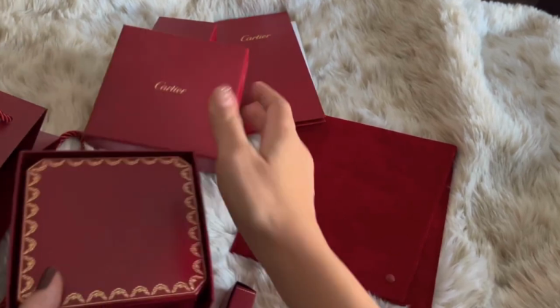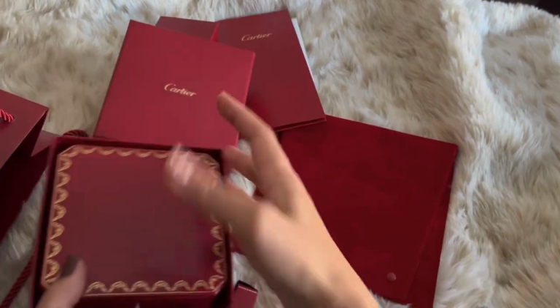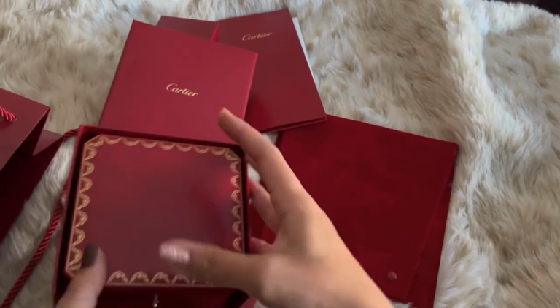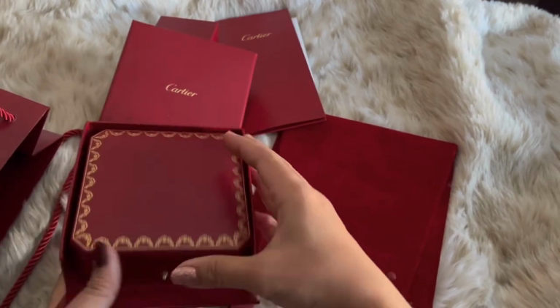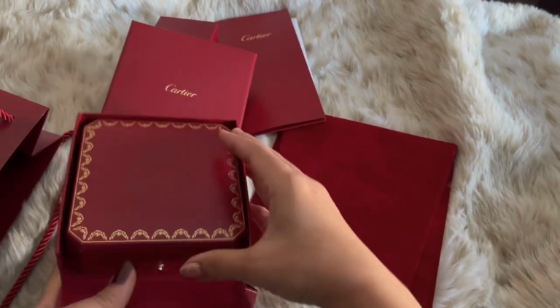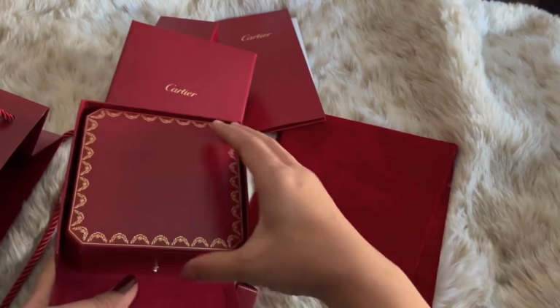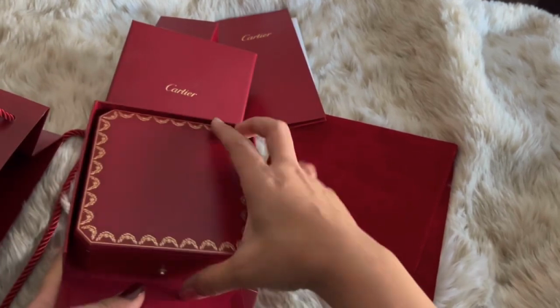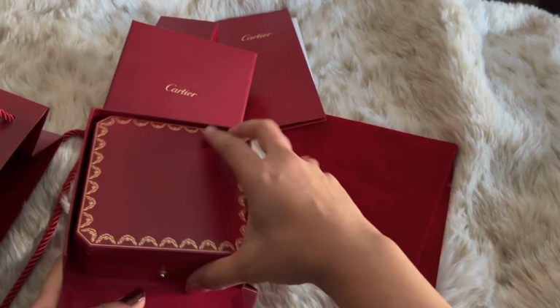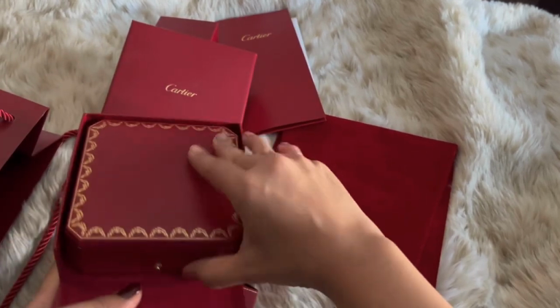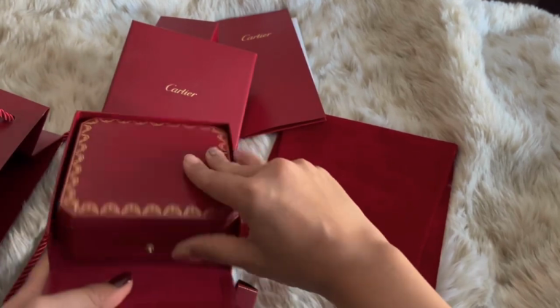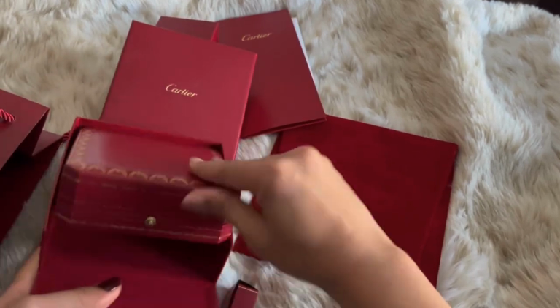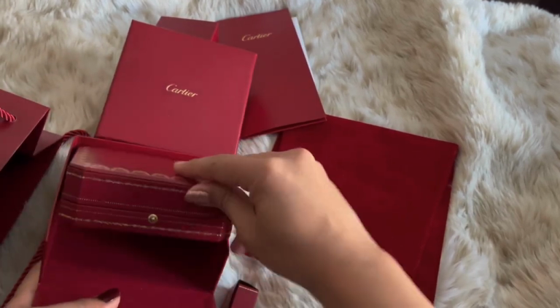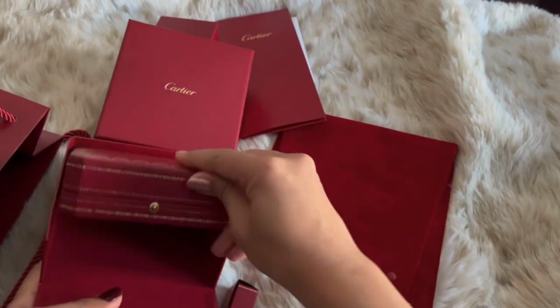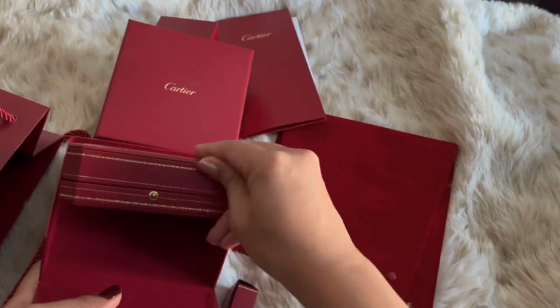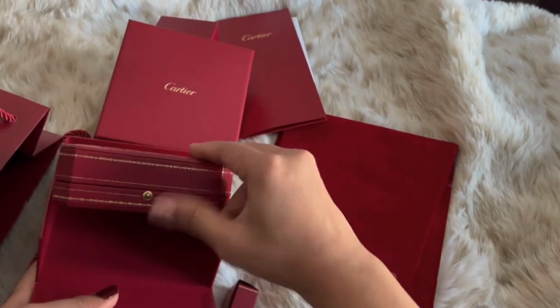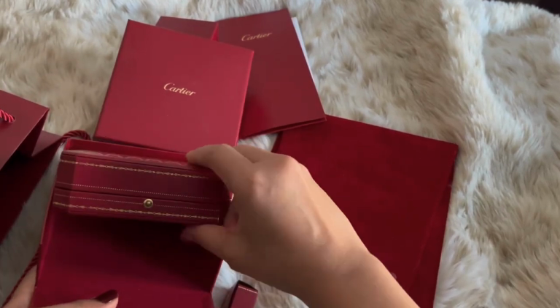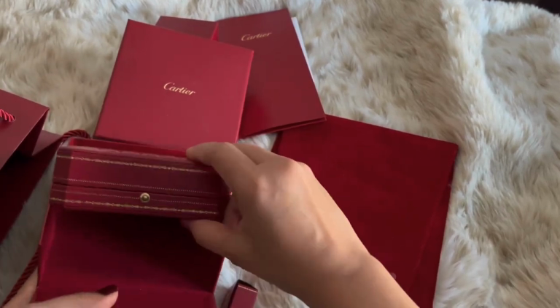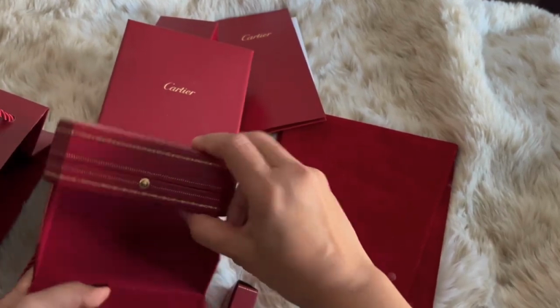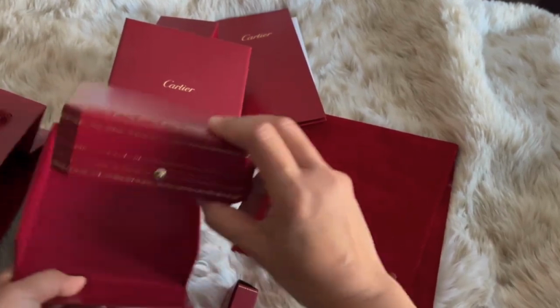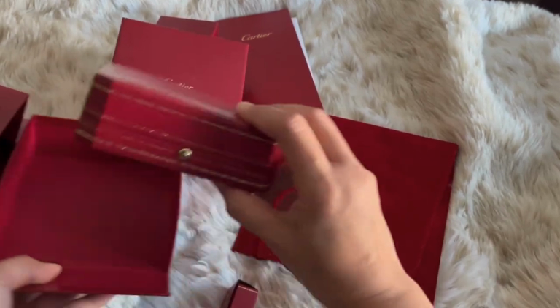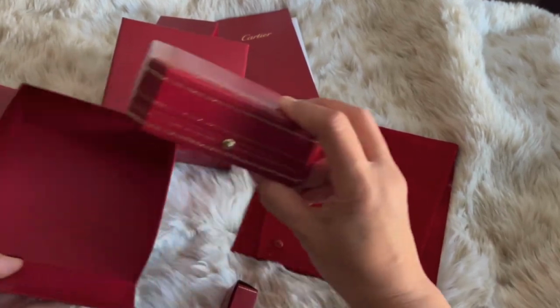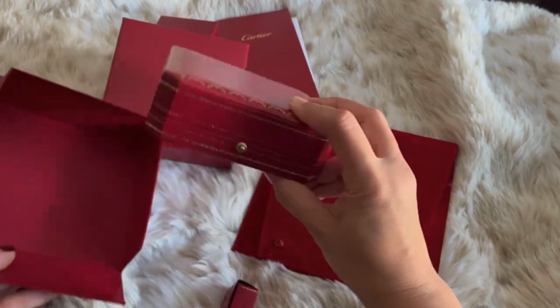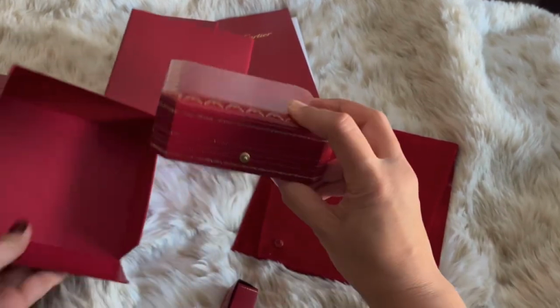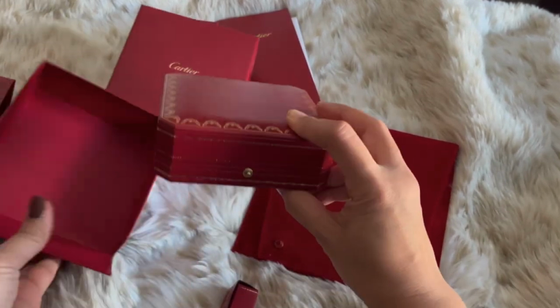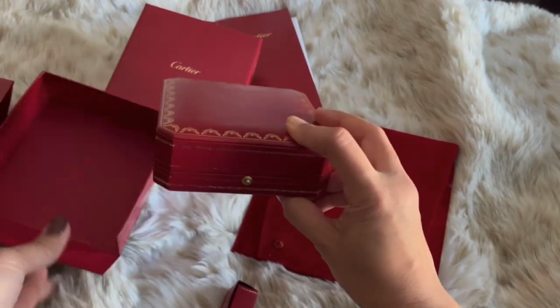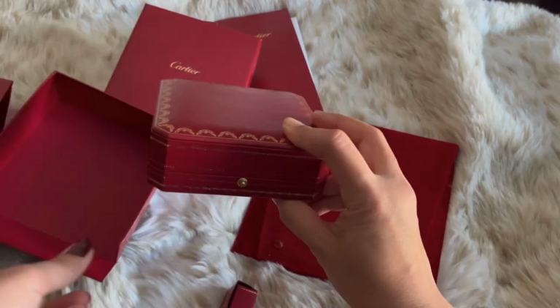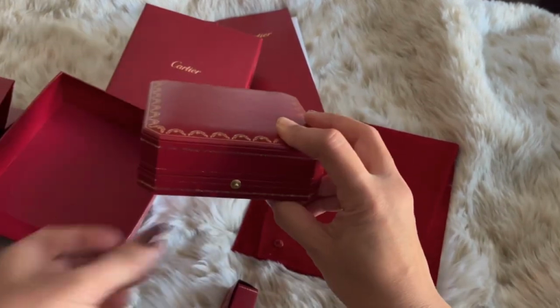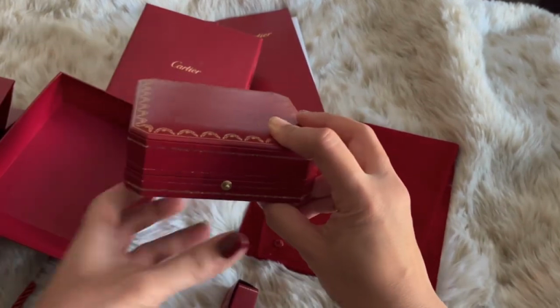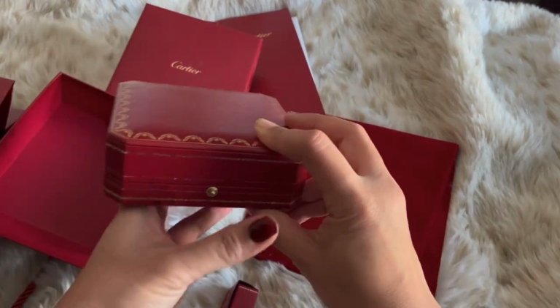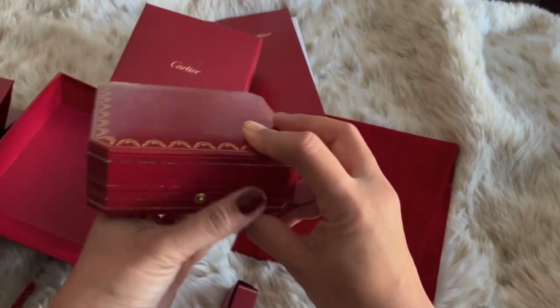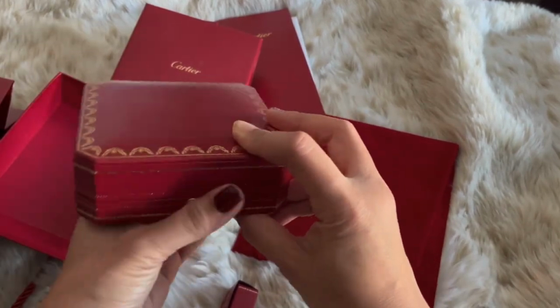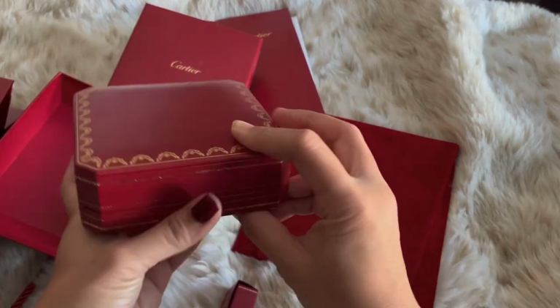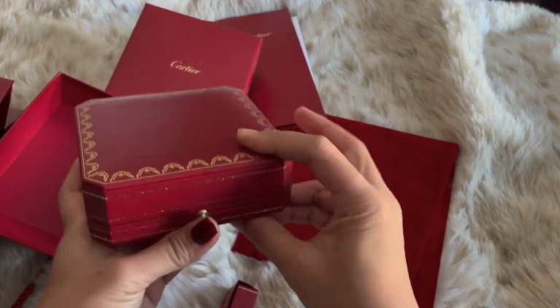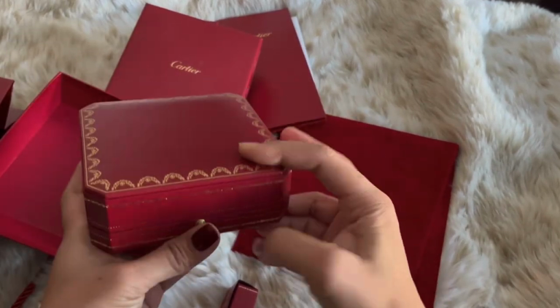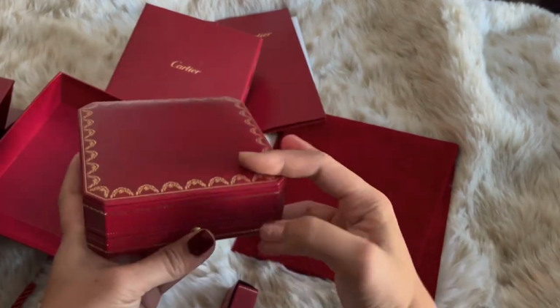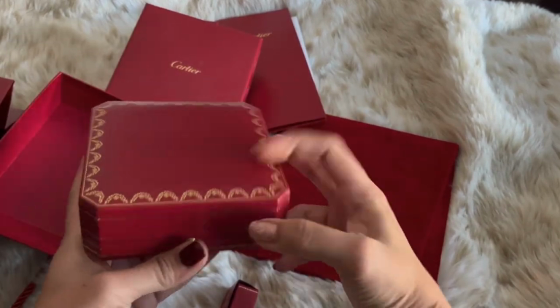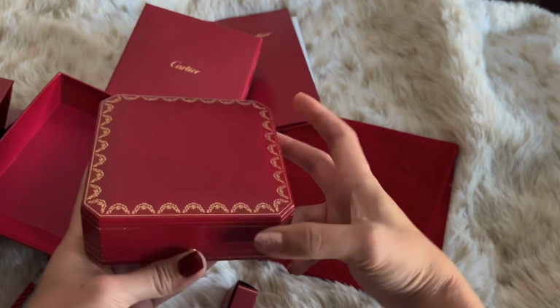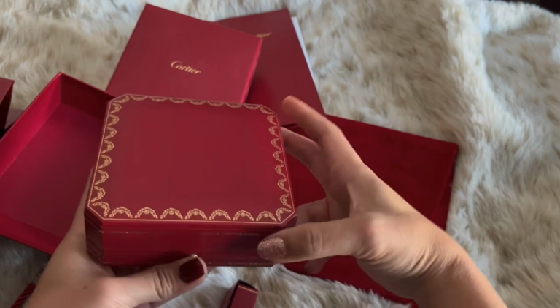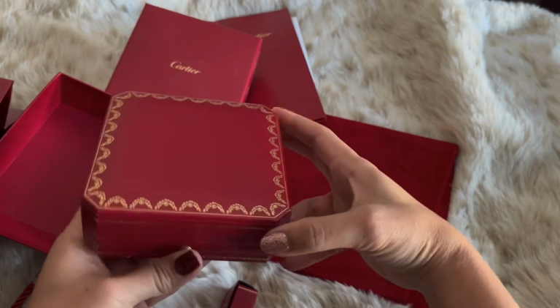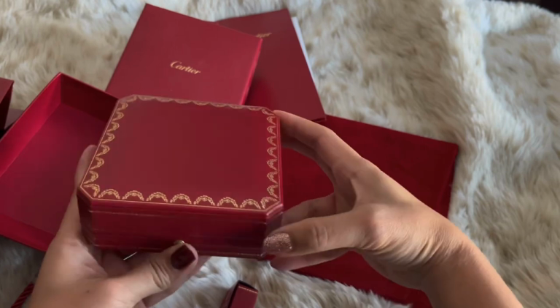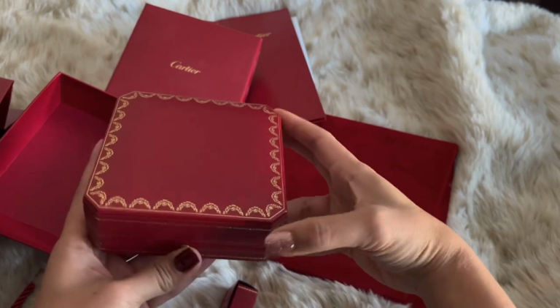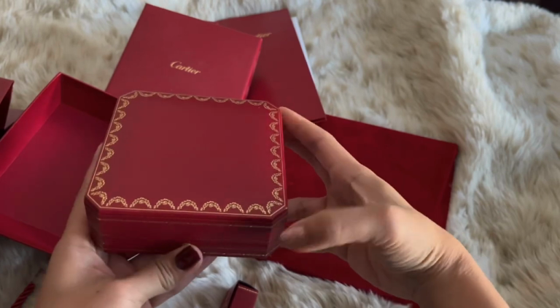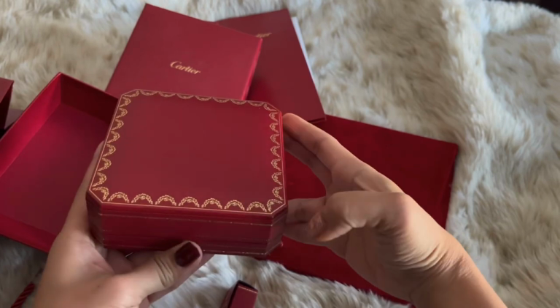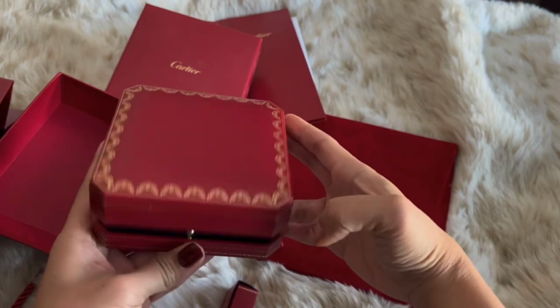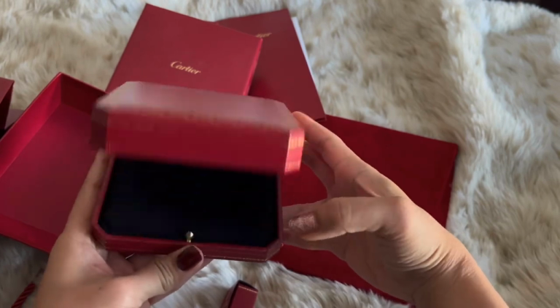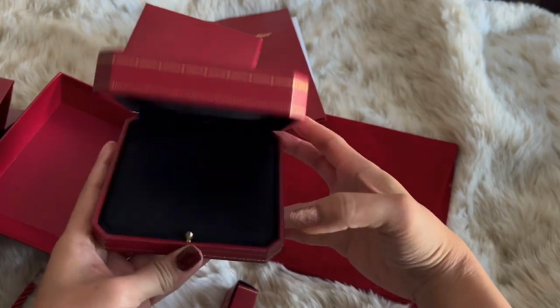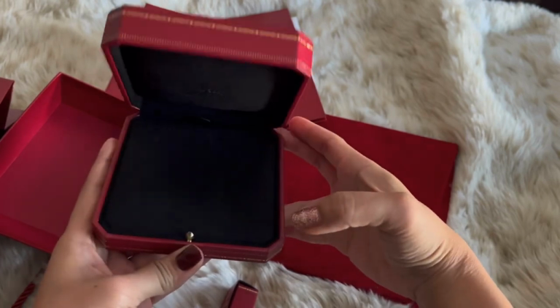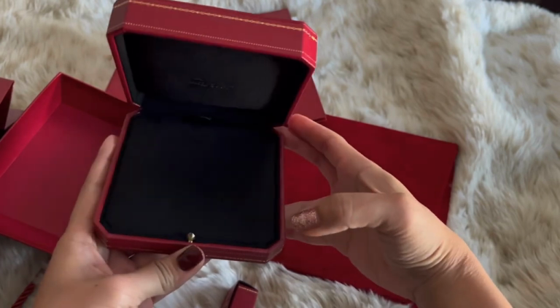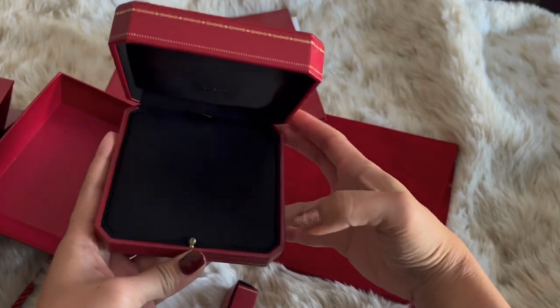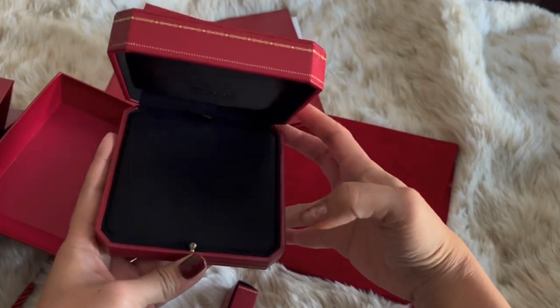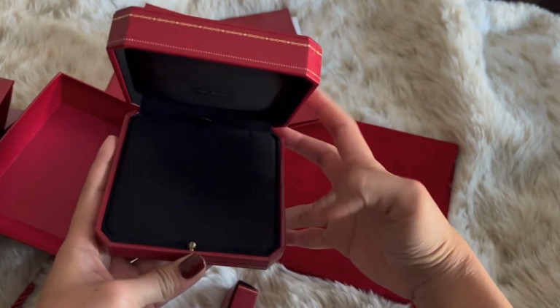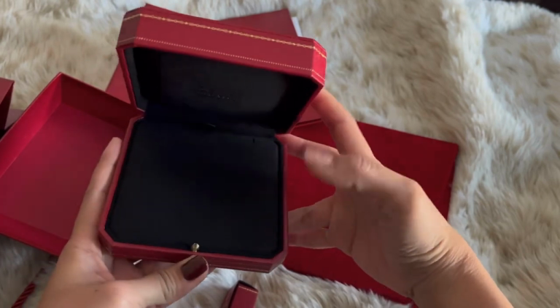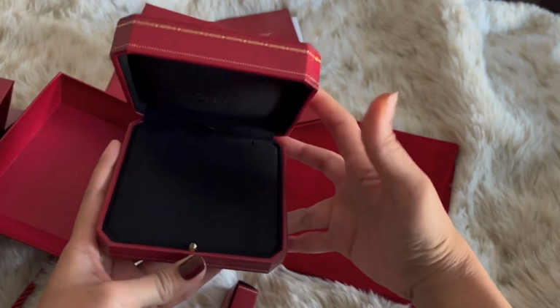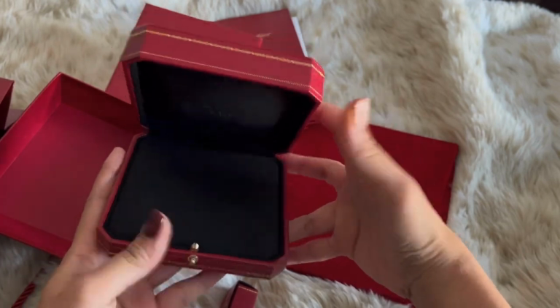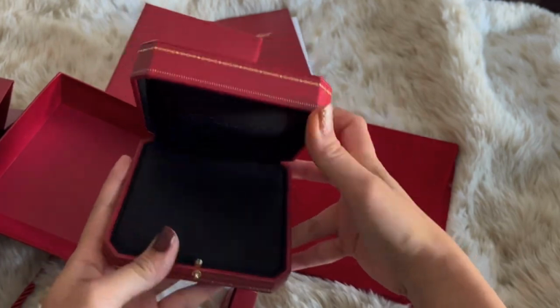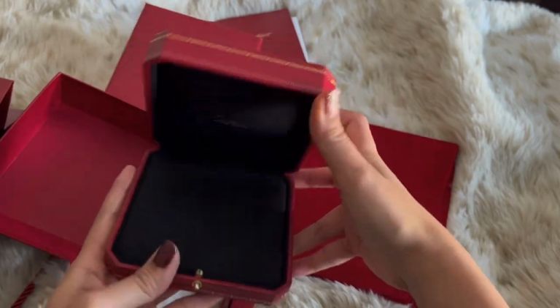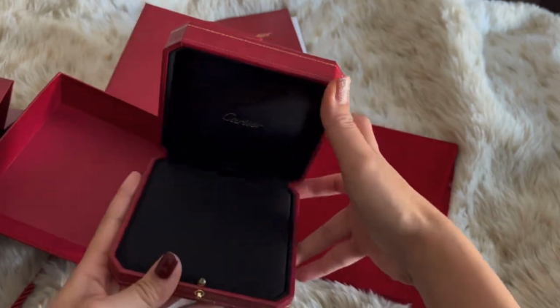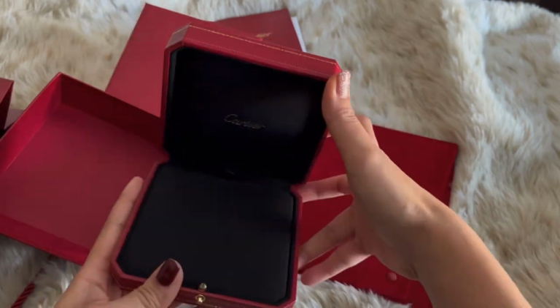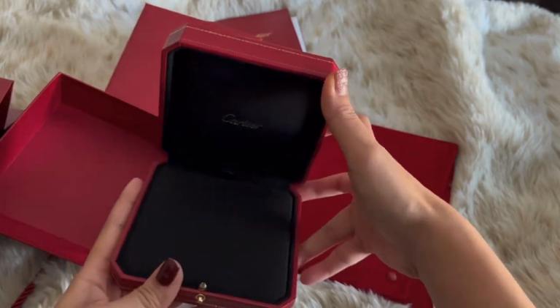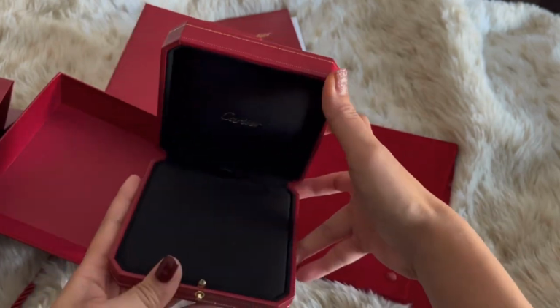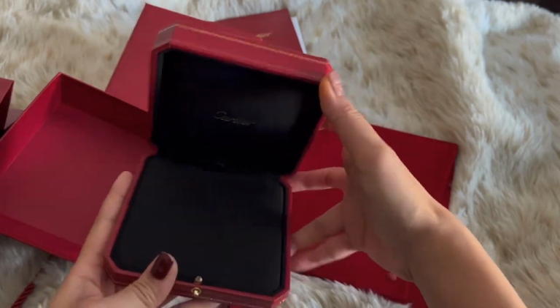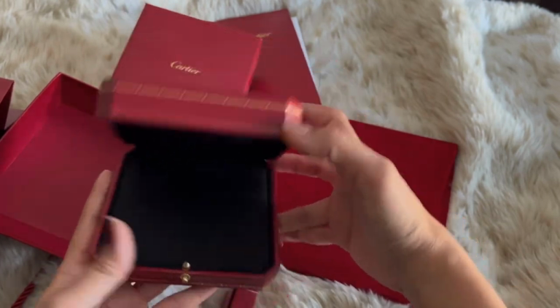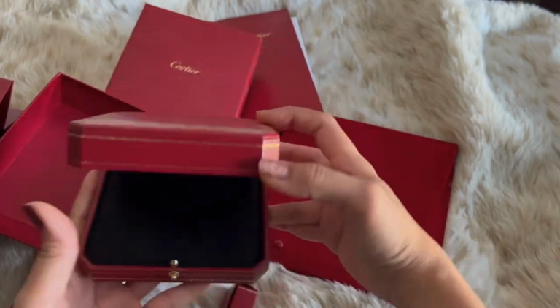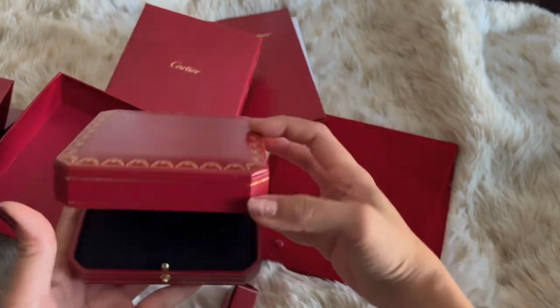Each jewelry purchase comes with this box, but I like storing my necklace in the pouch that it comes with.